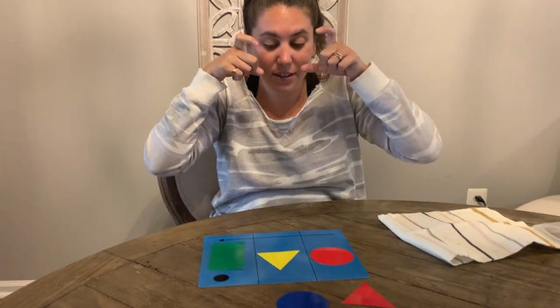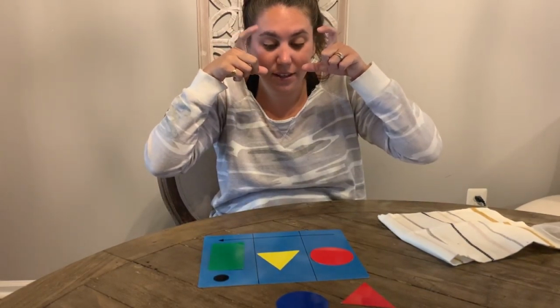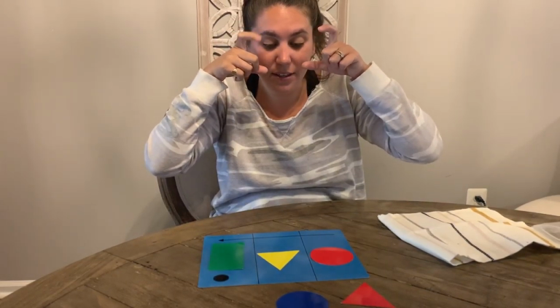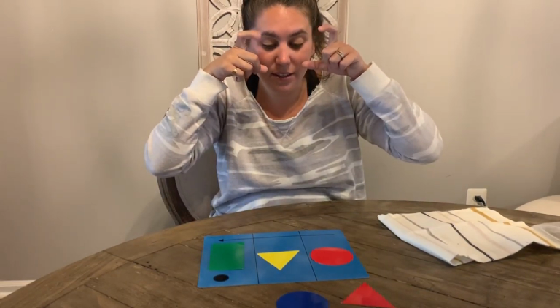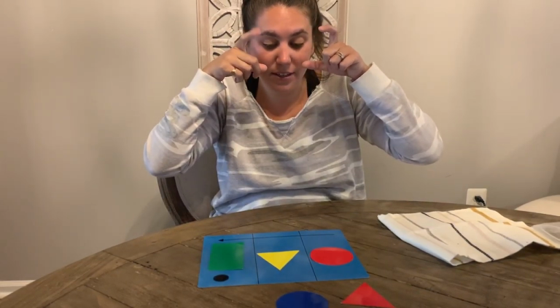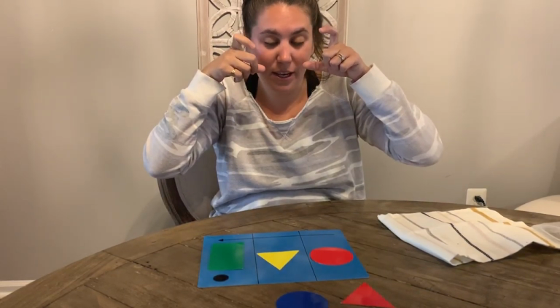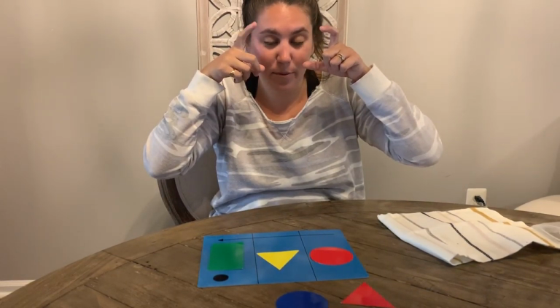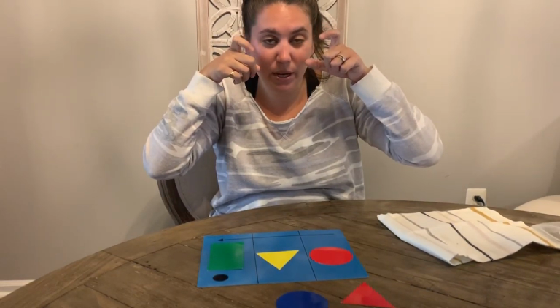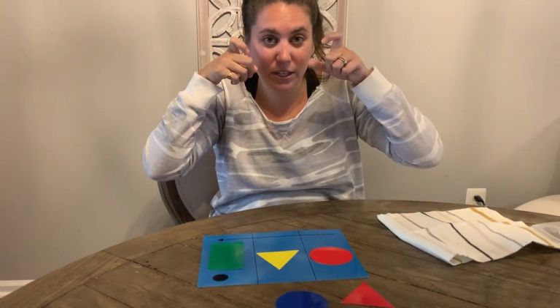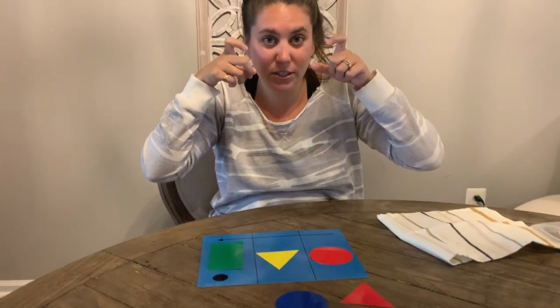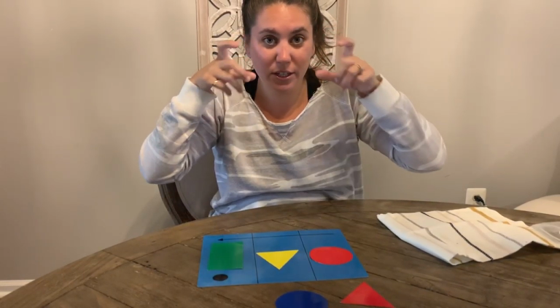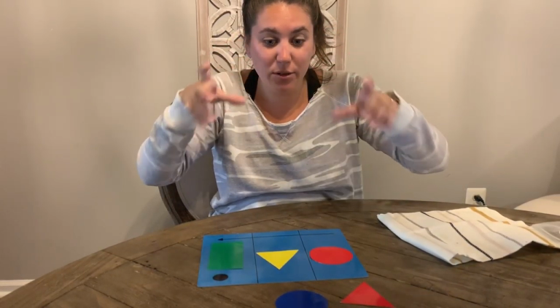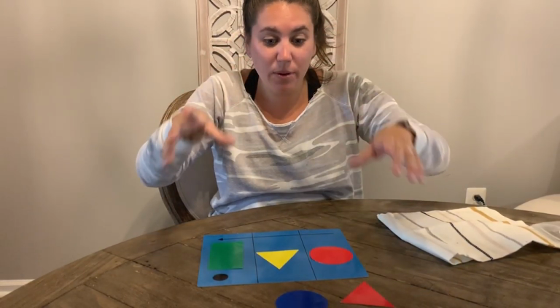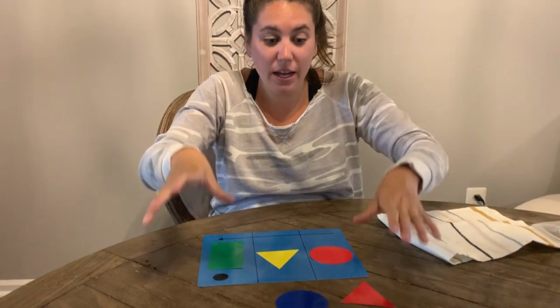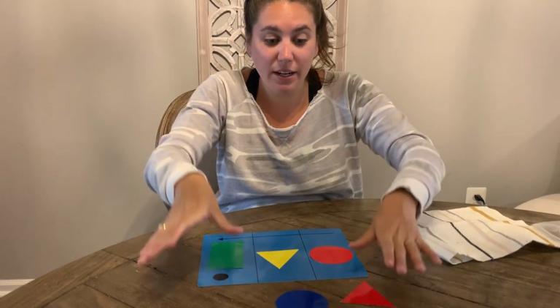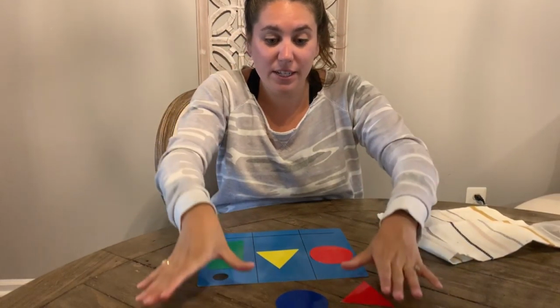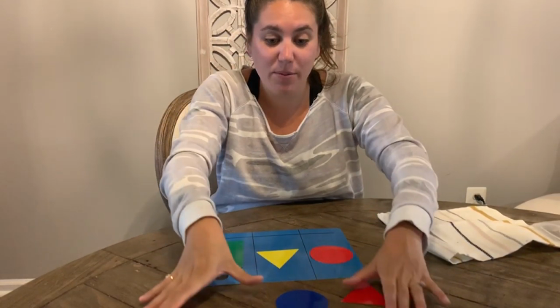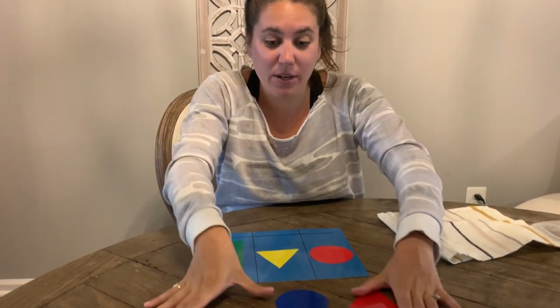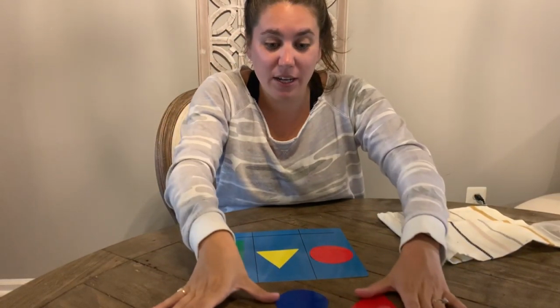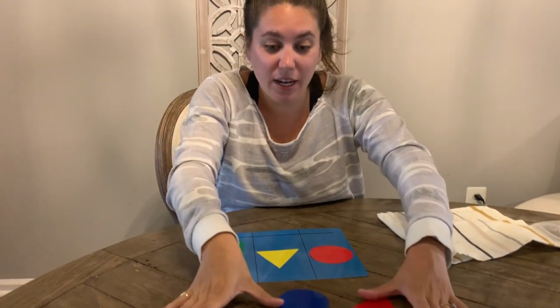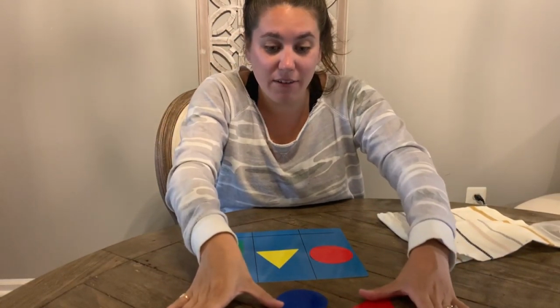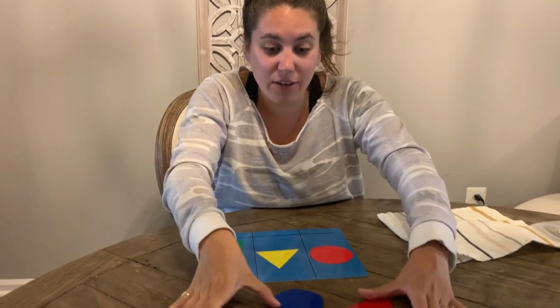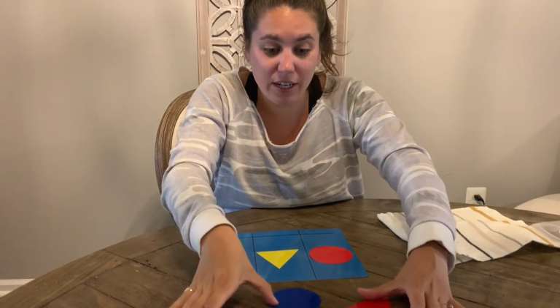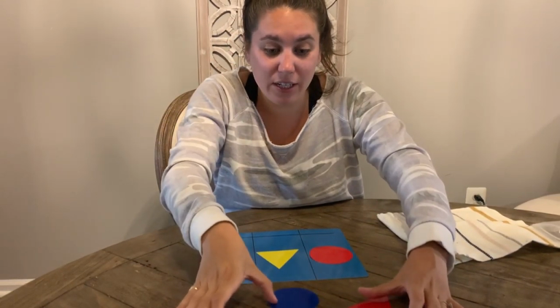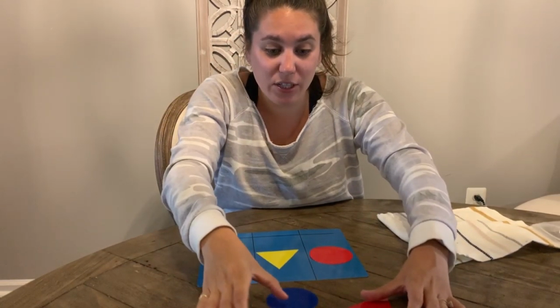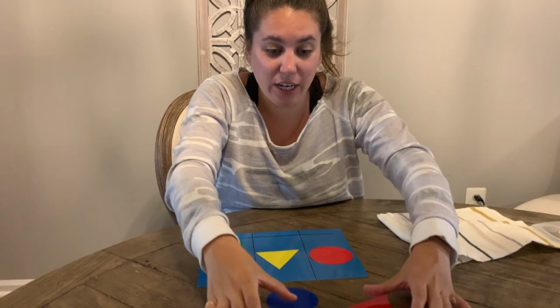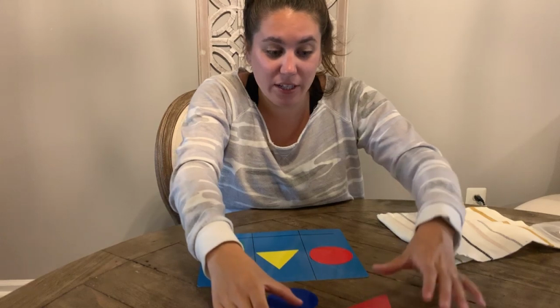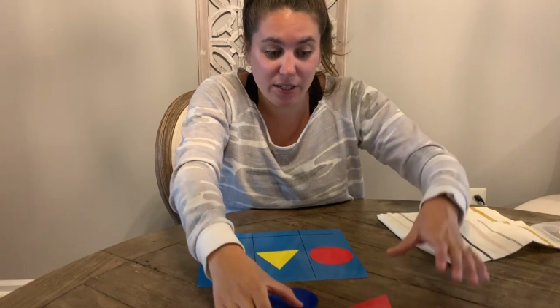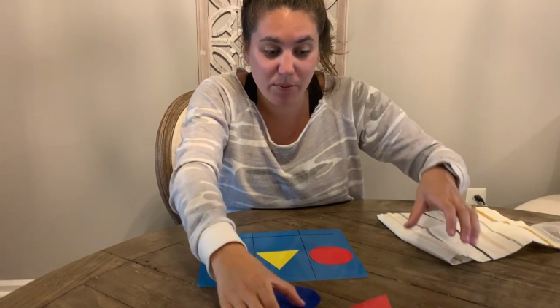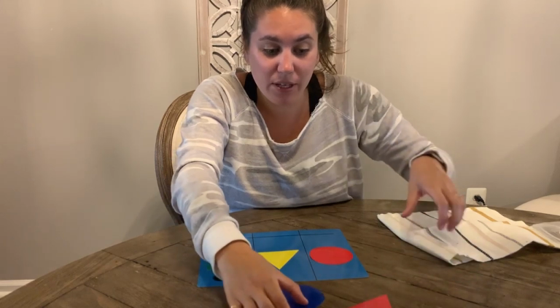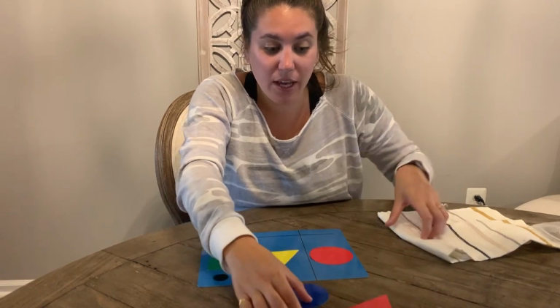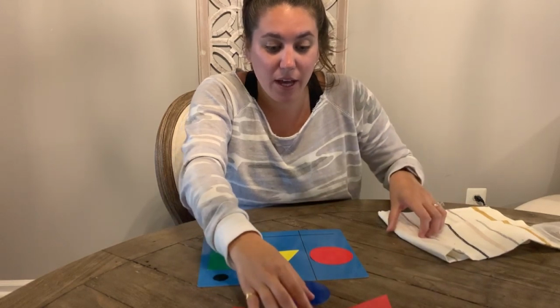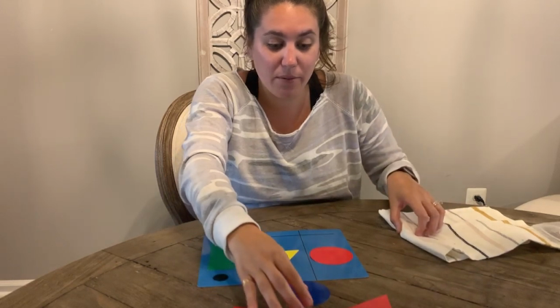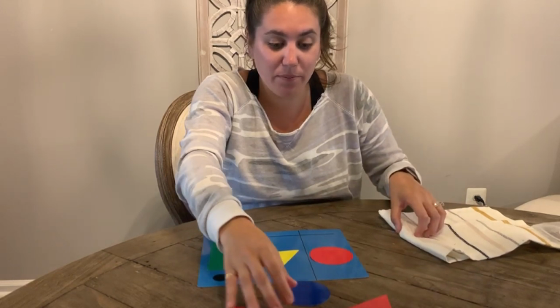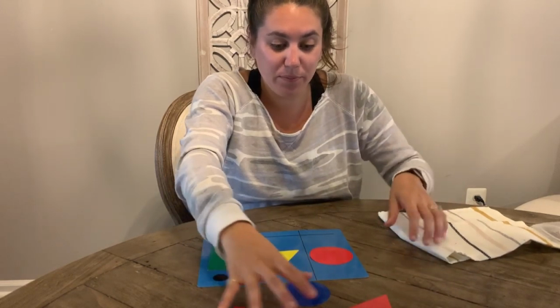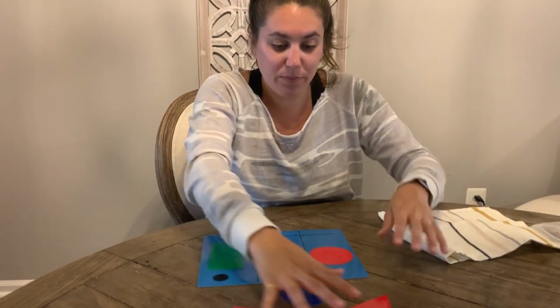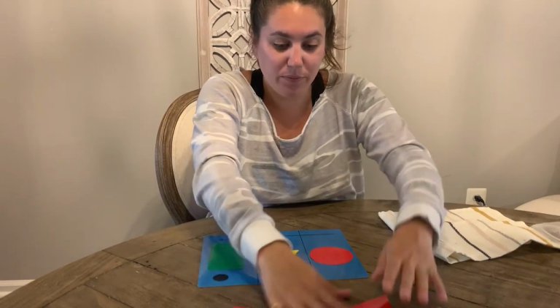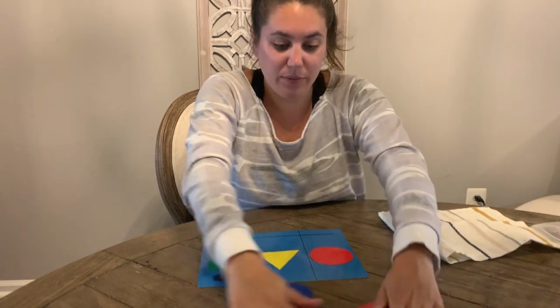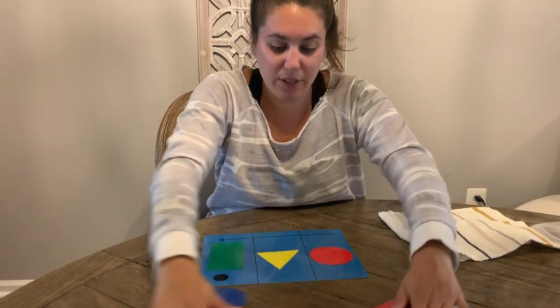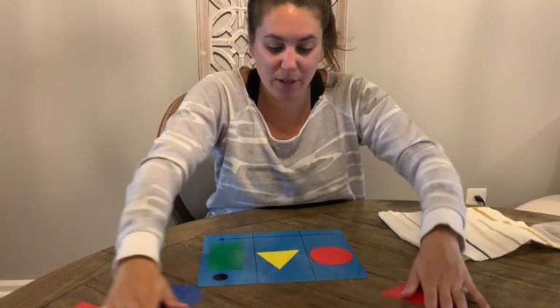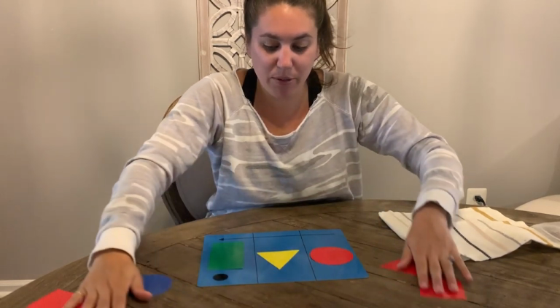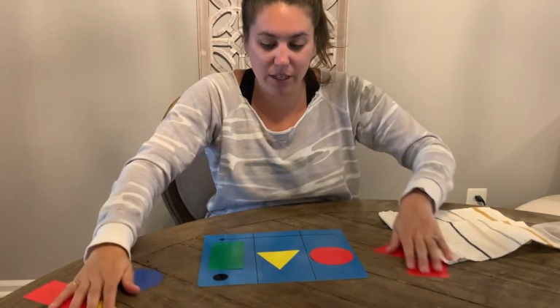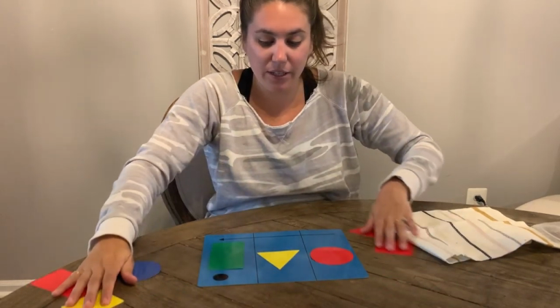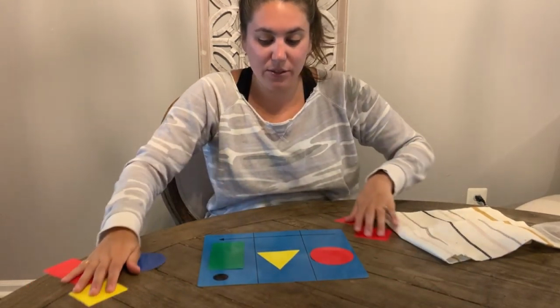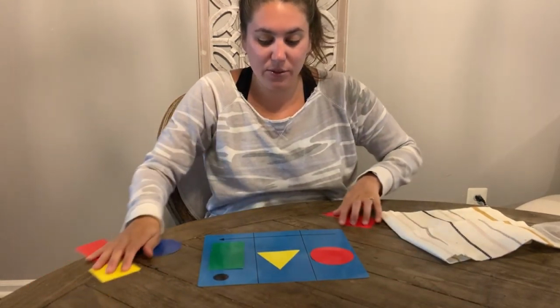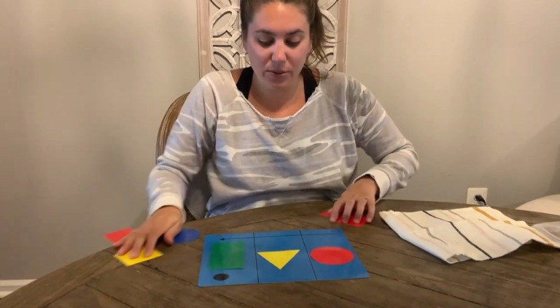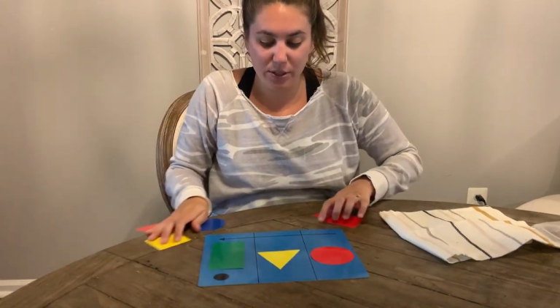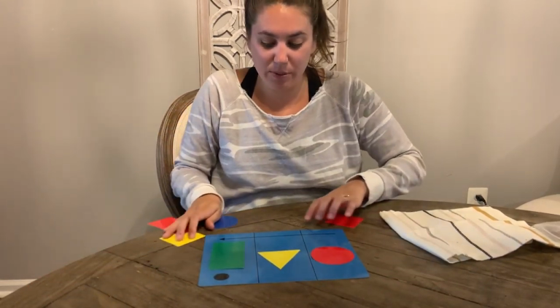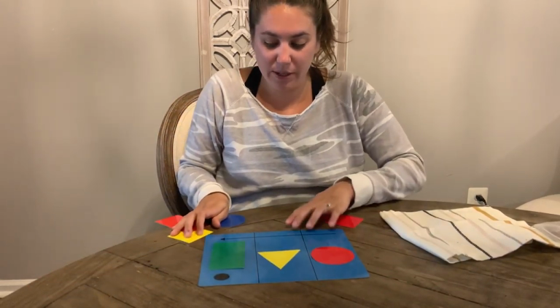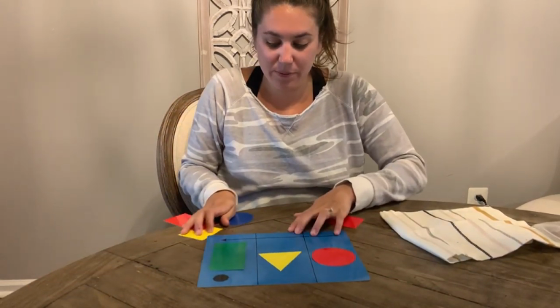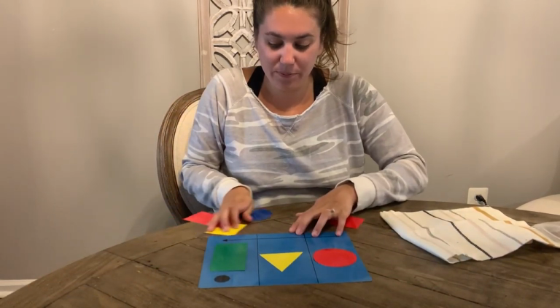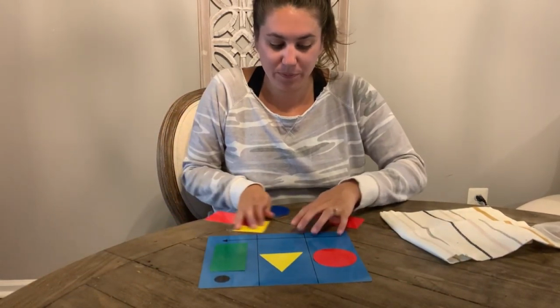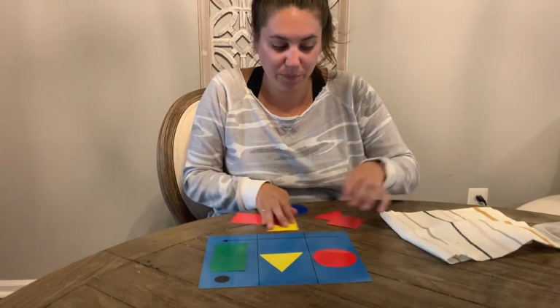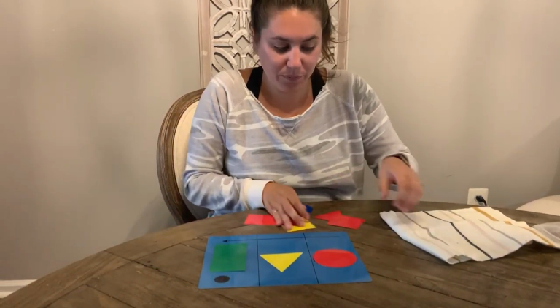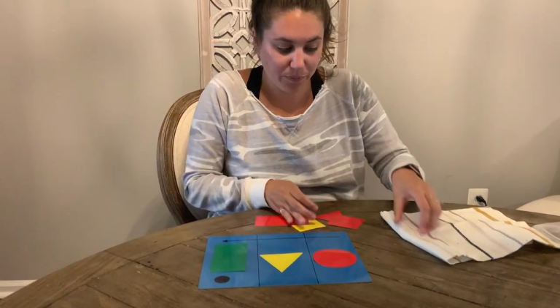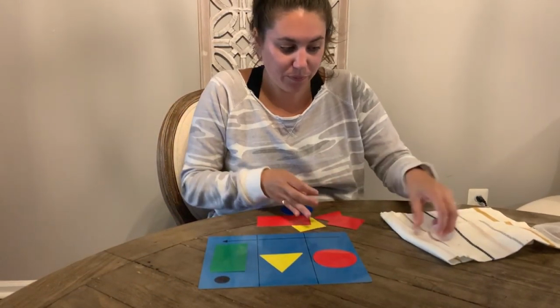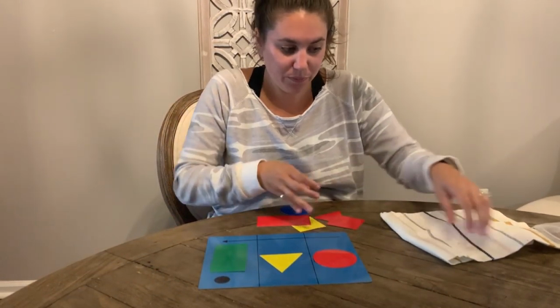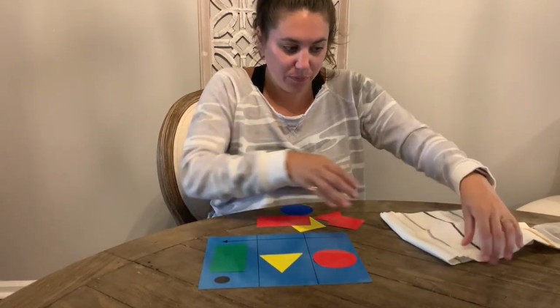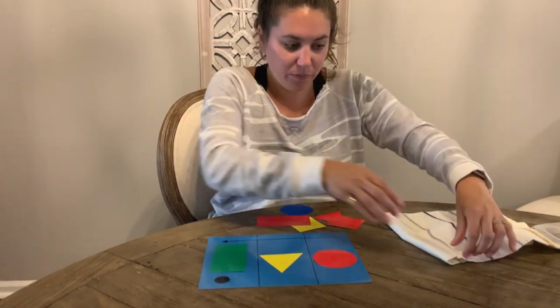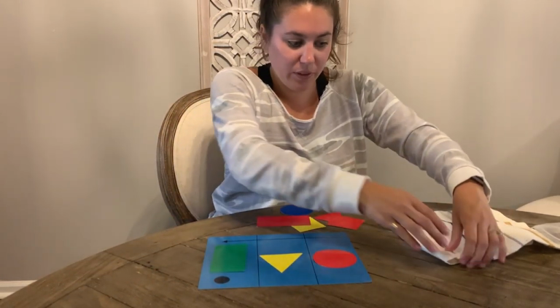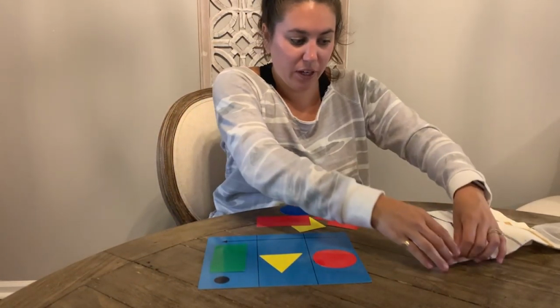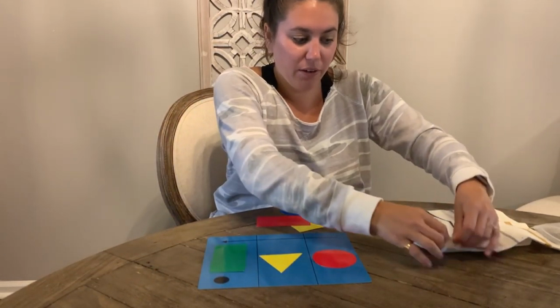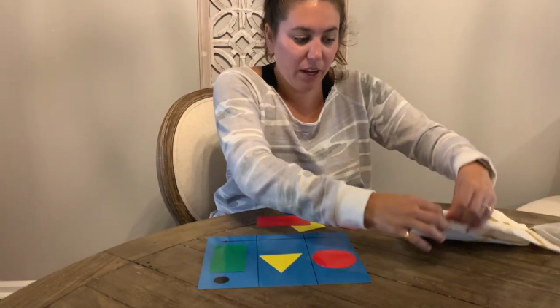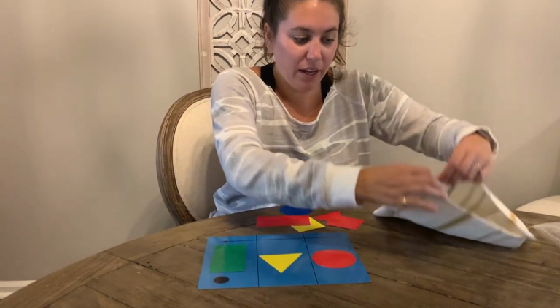Take a picture in your mind because I'm going to cover it and change something up. I'm going to bring these towards me.